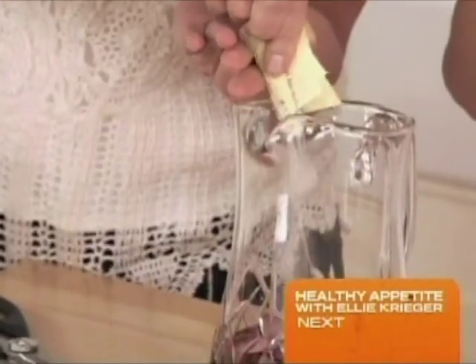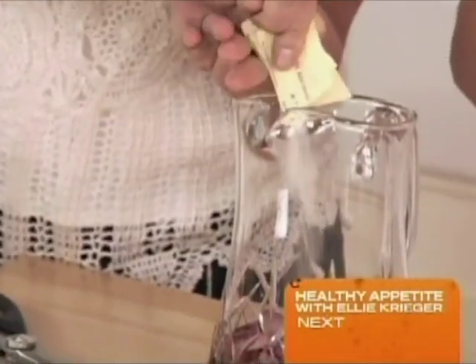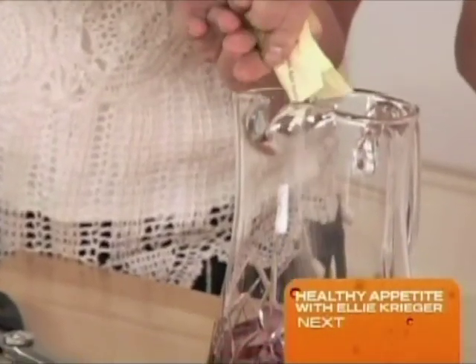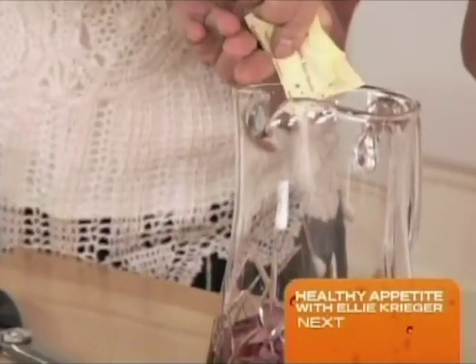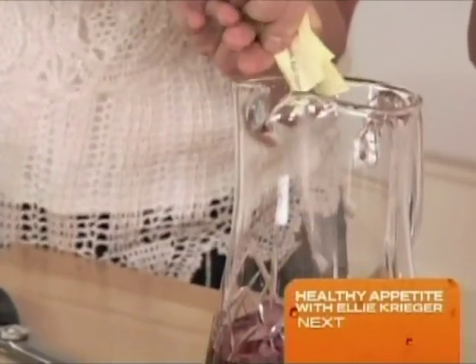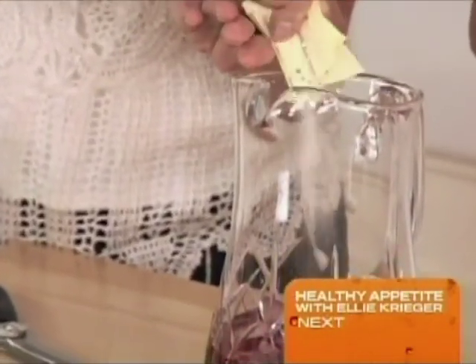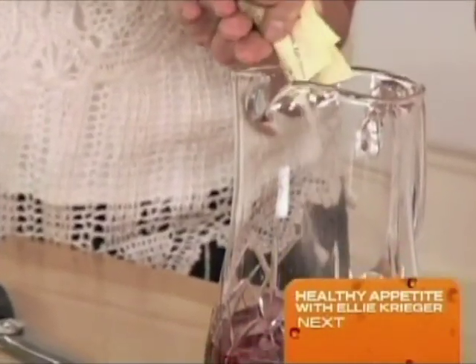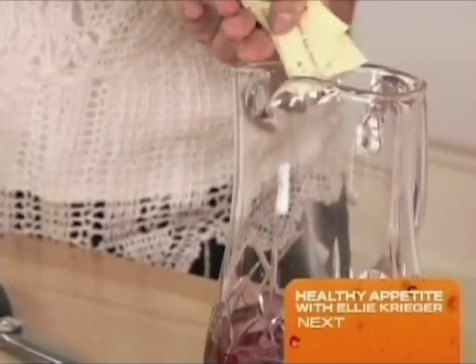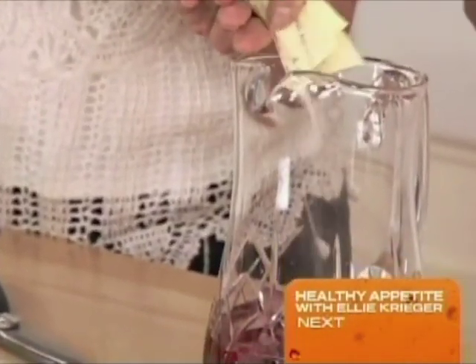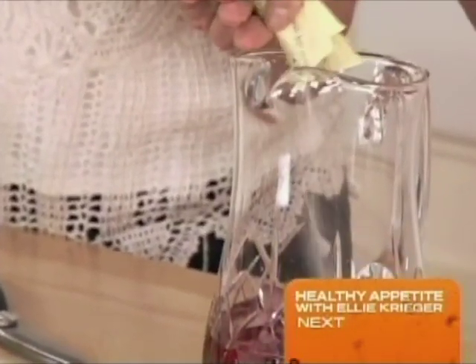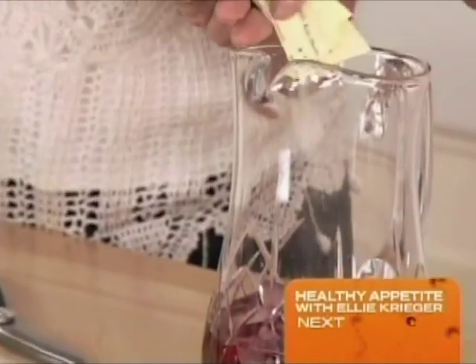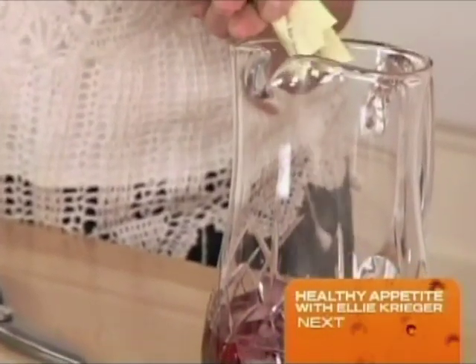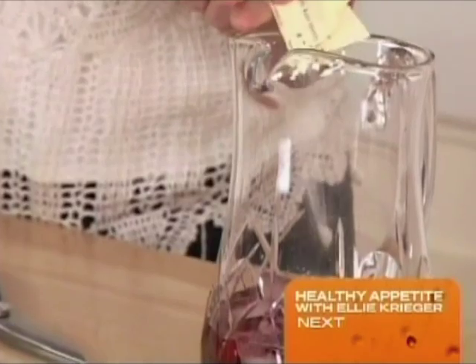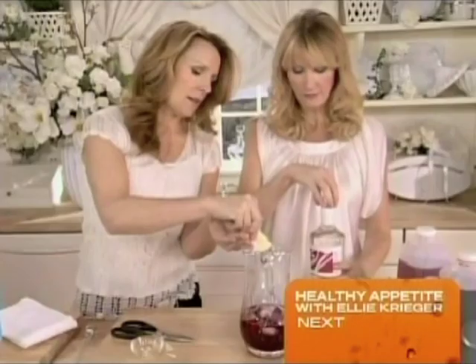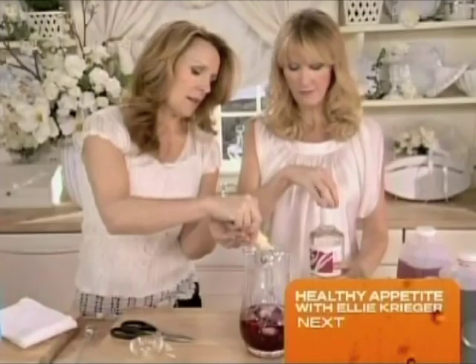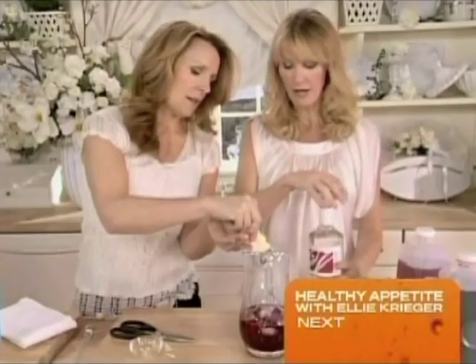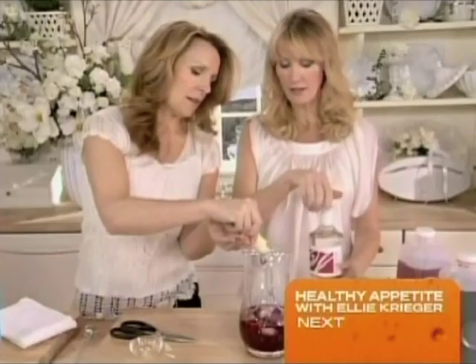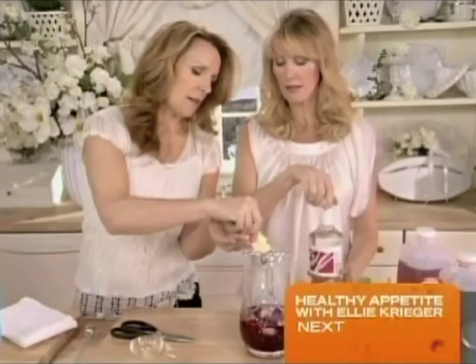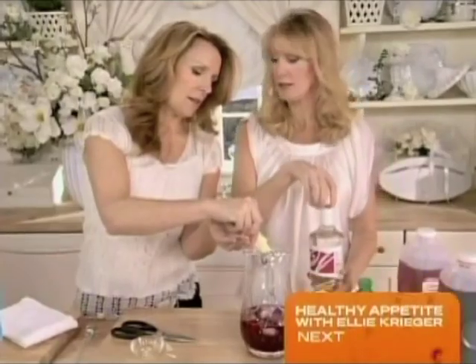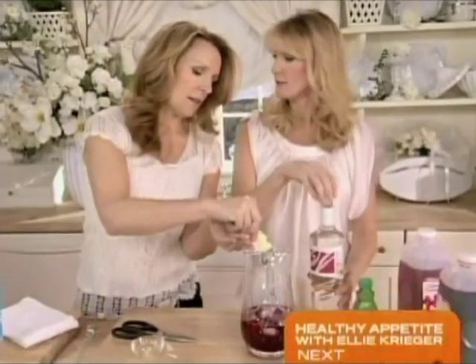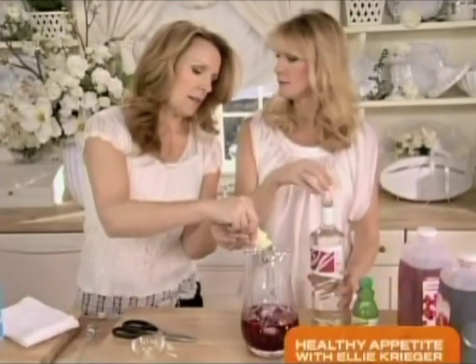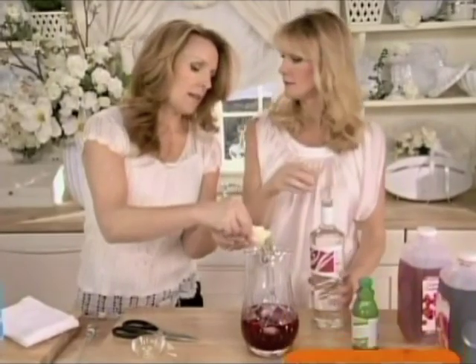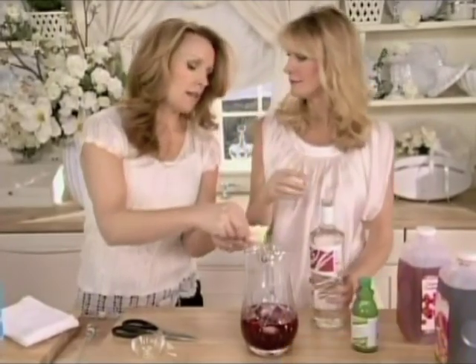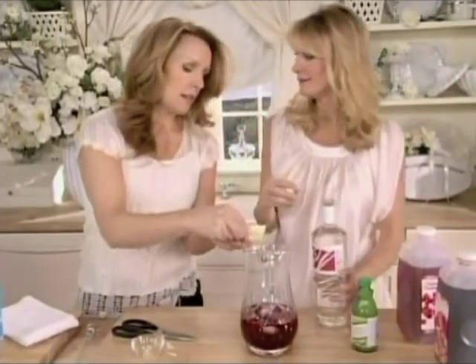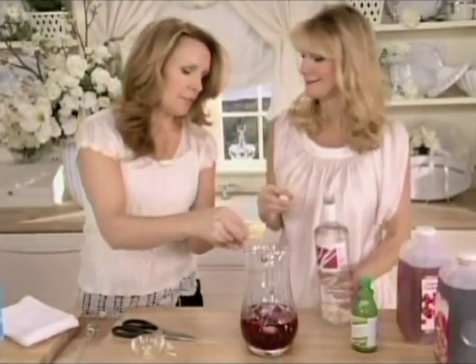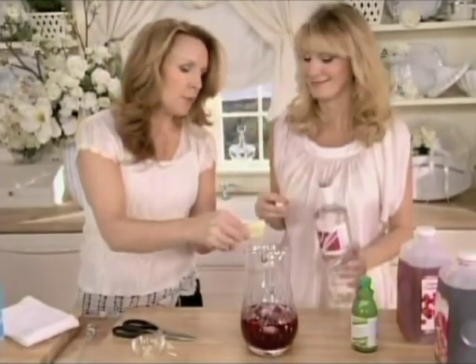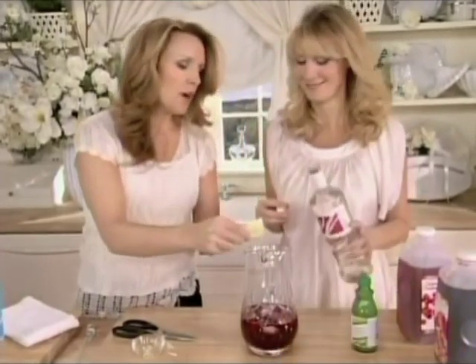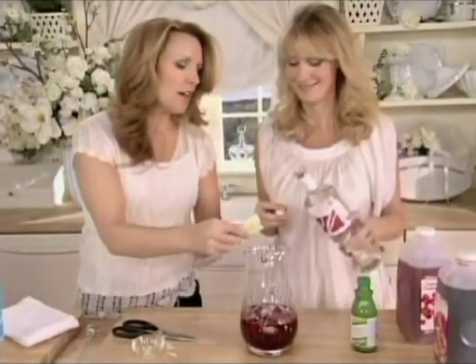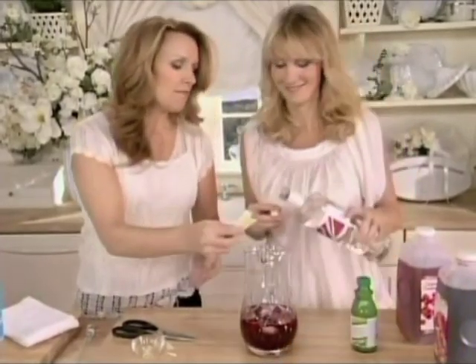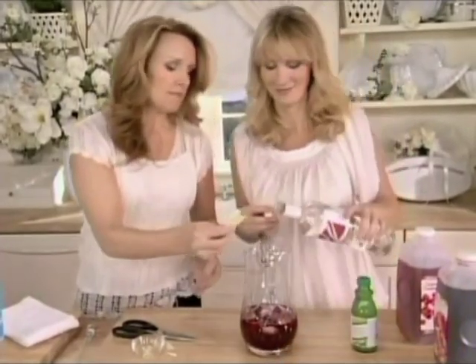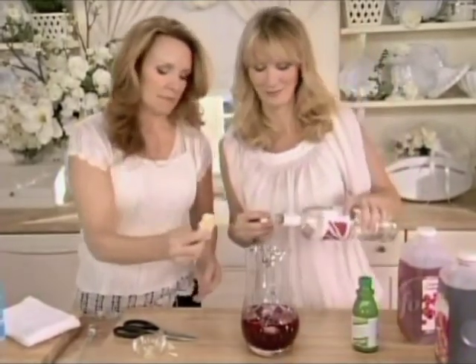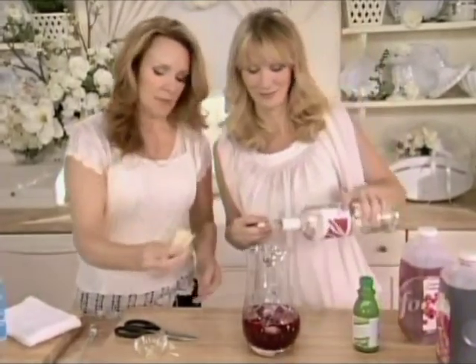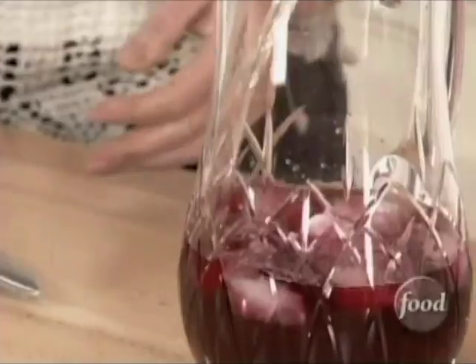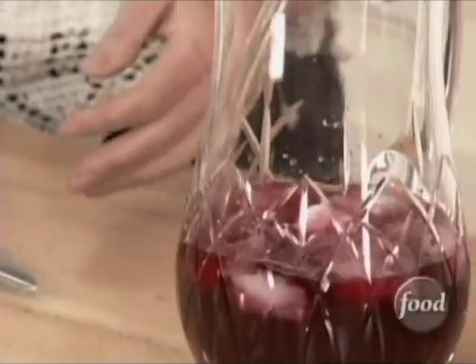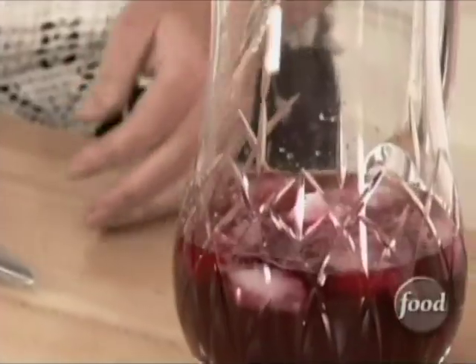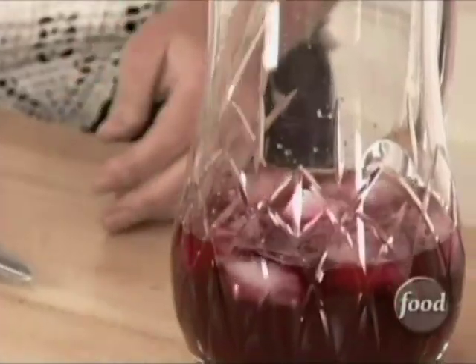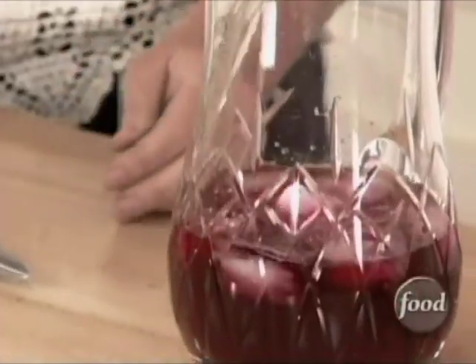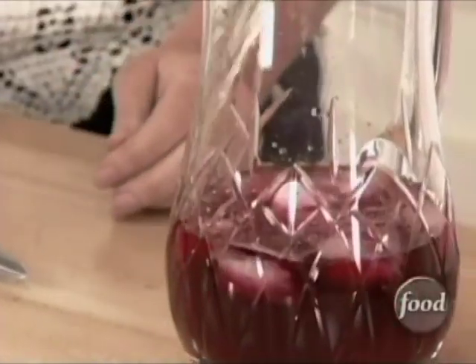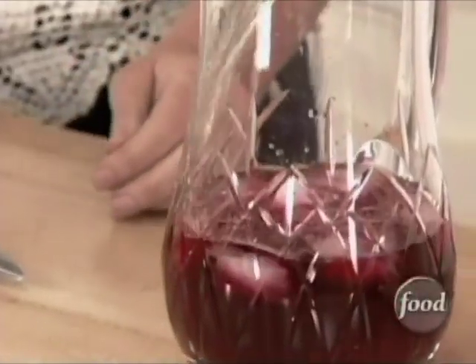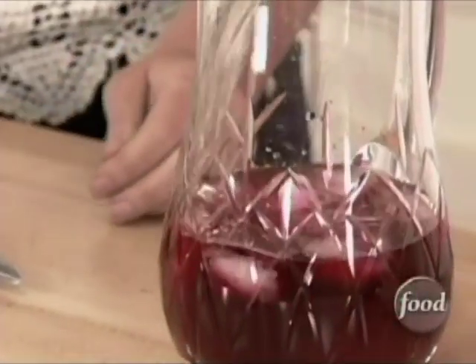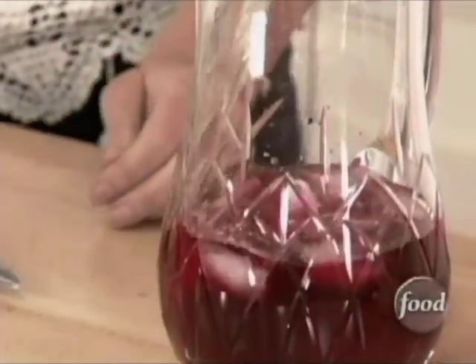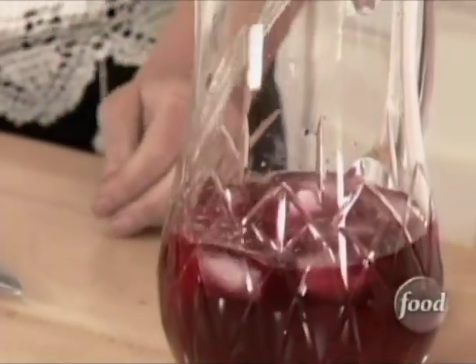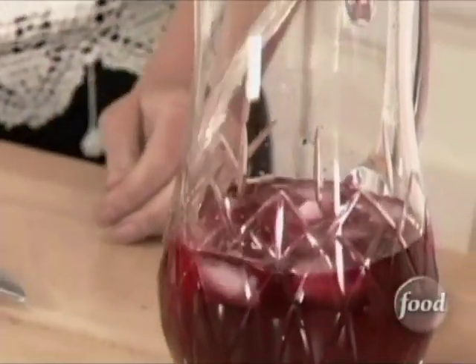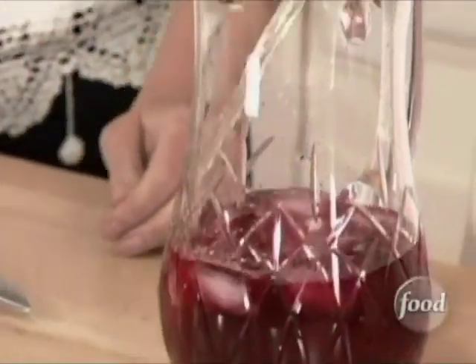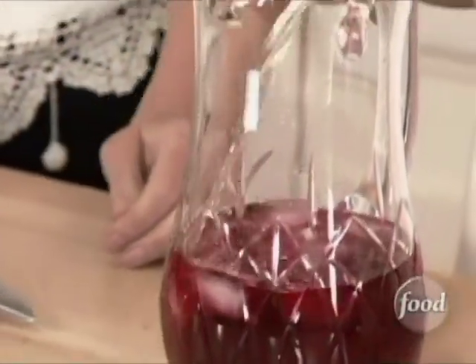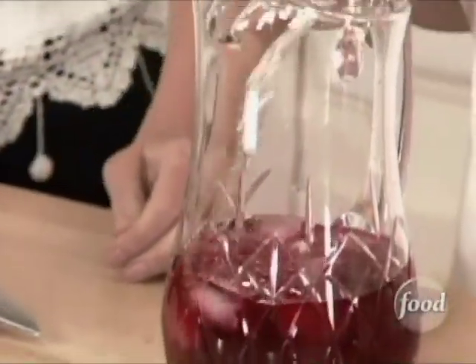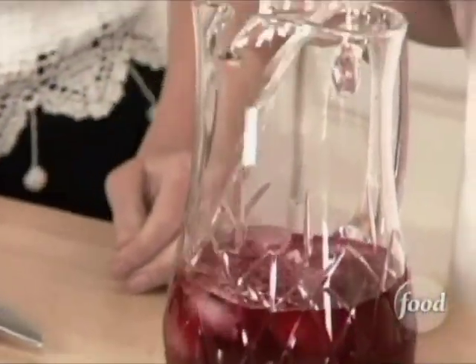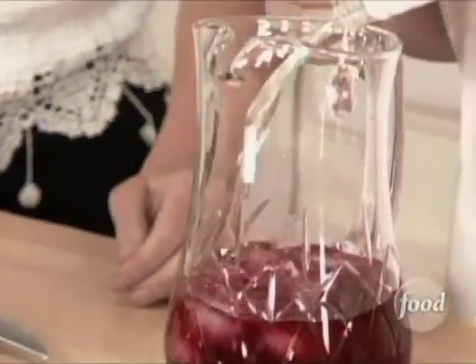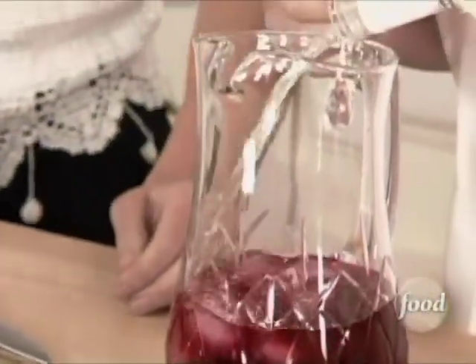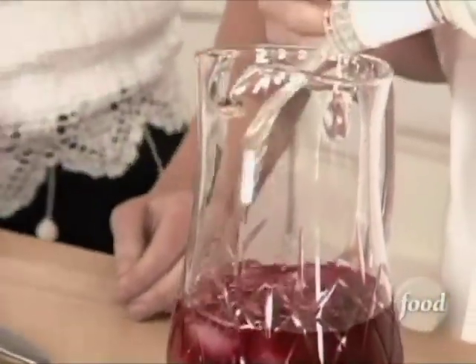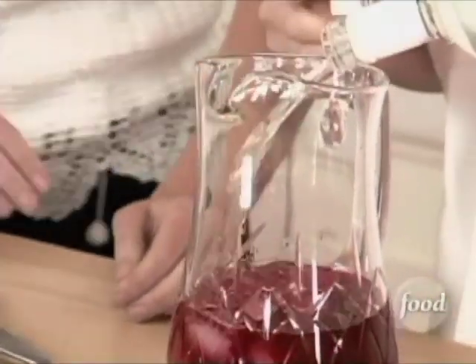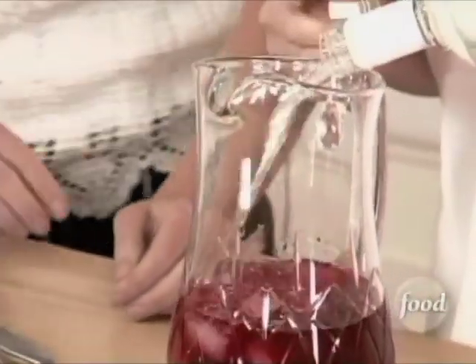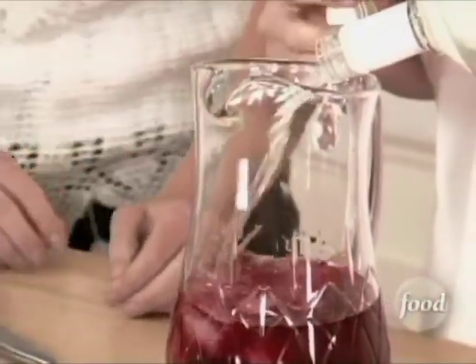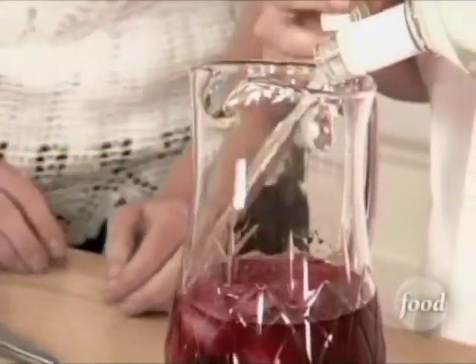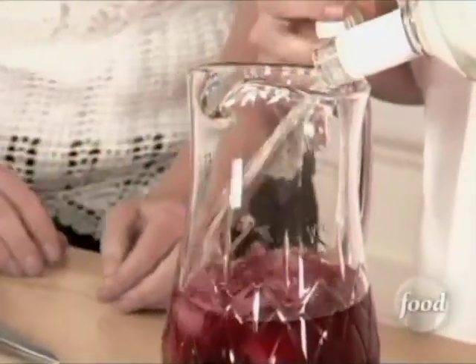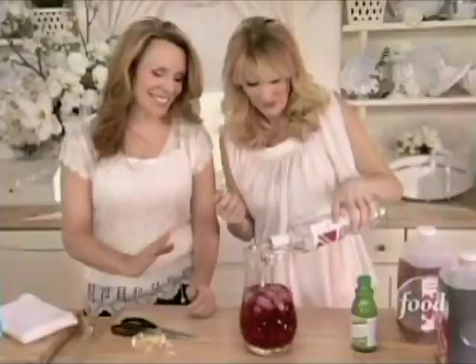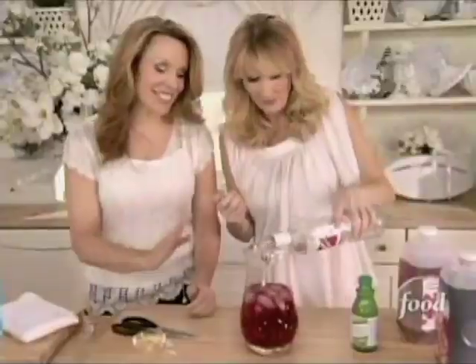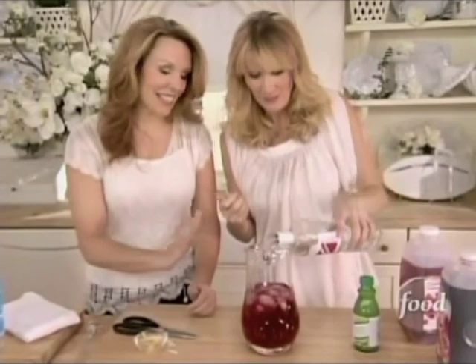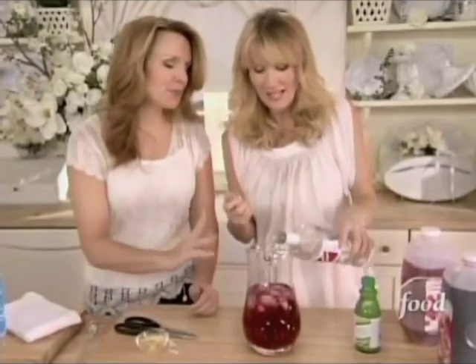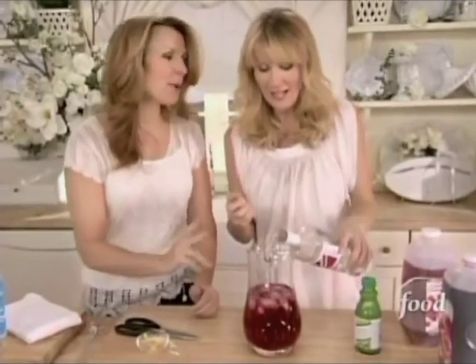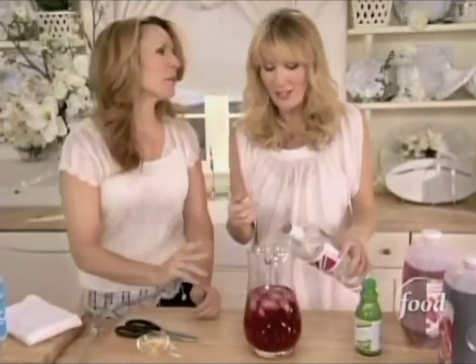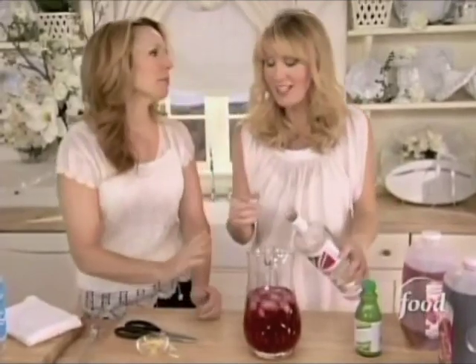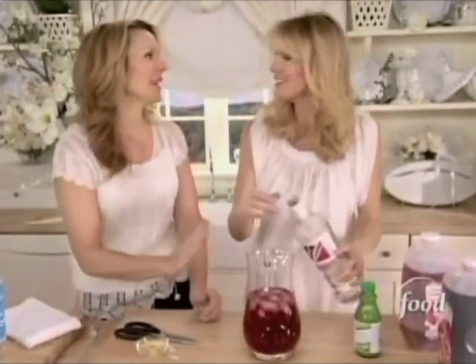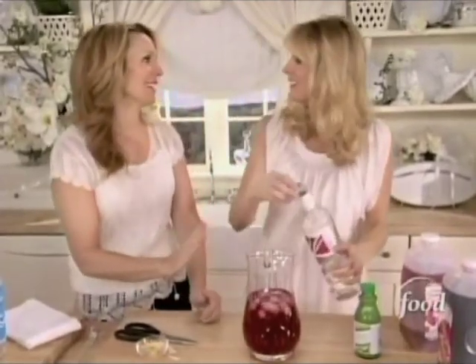And then a little bit of vodka, if you want. I do. That's probably plenty.